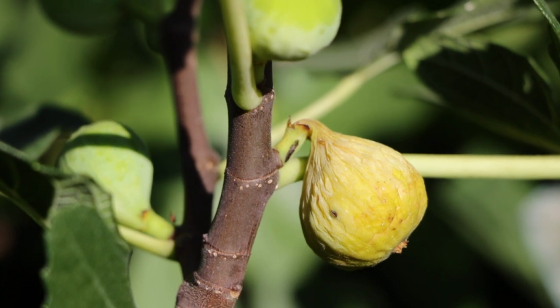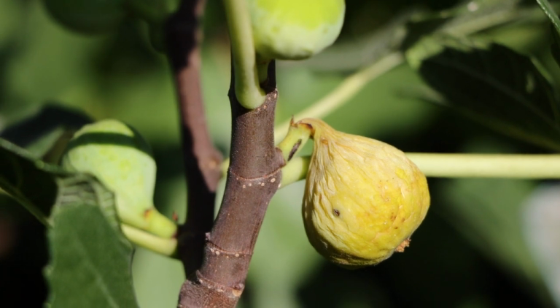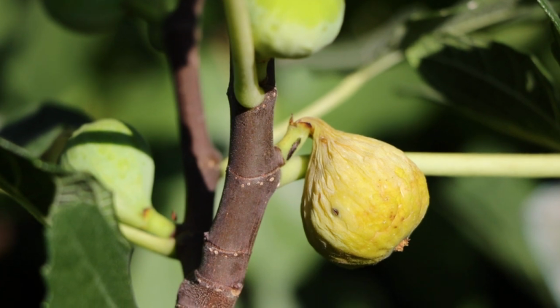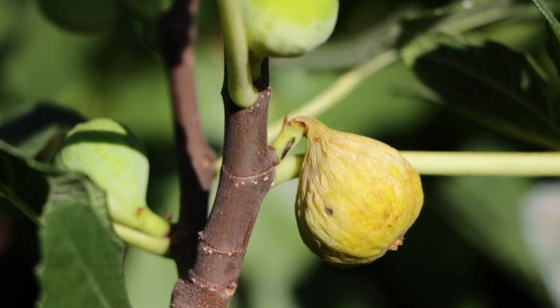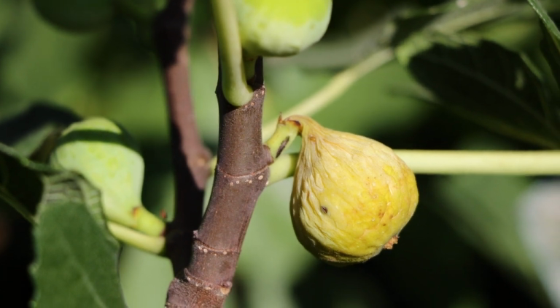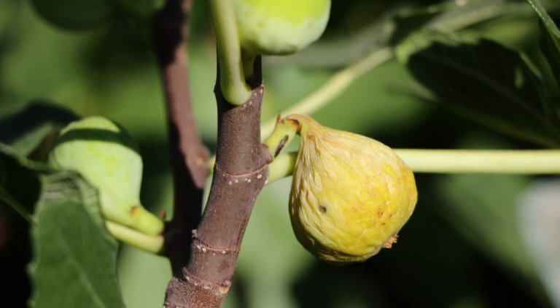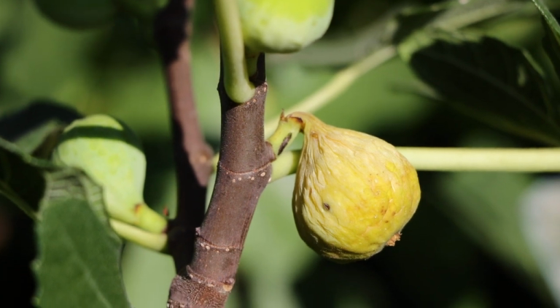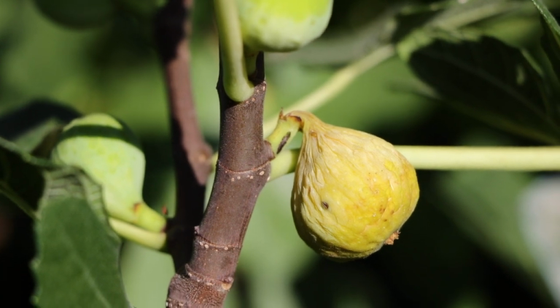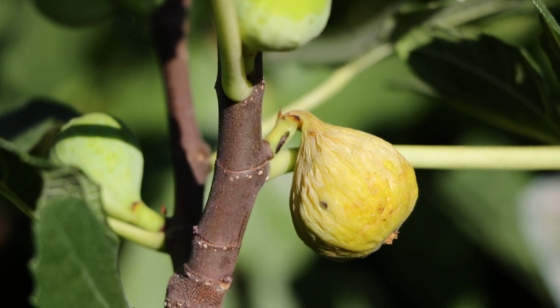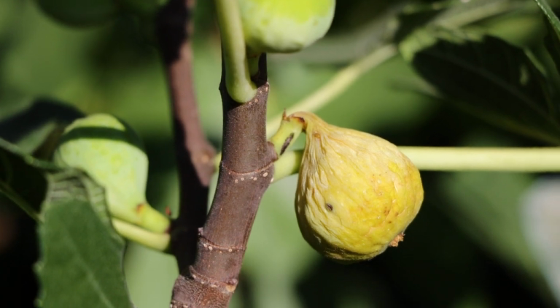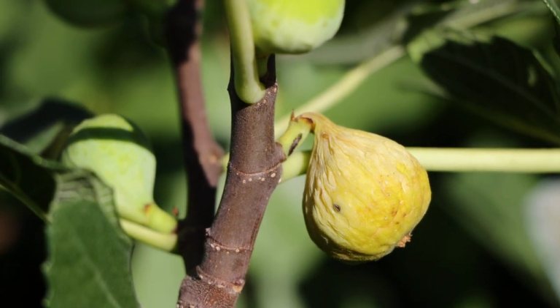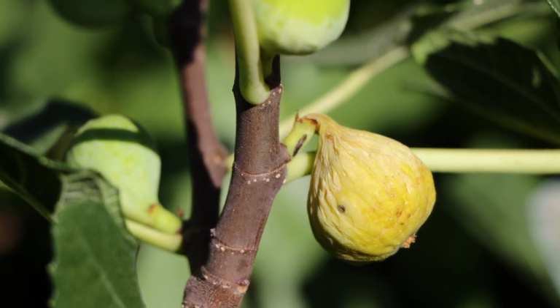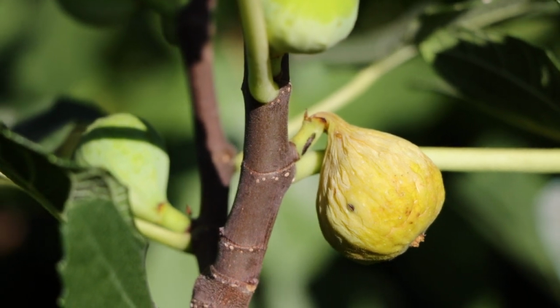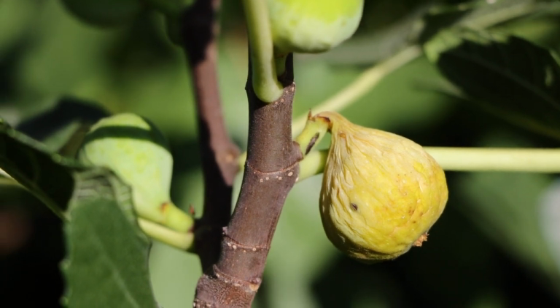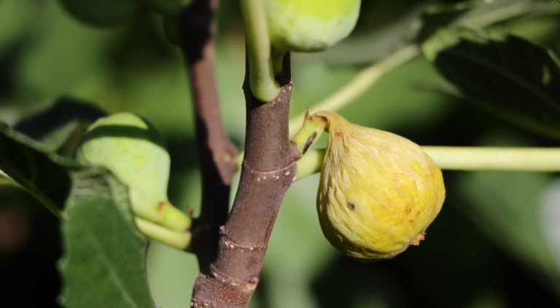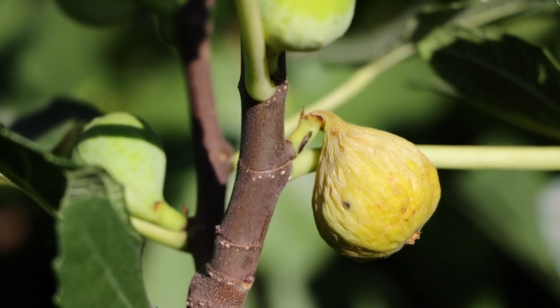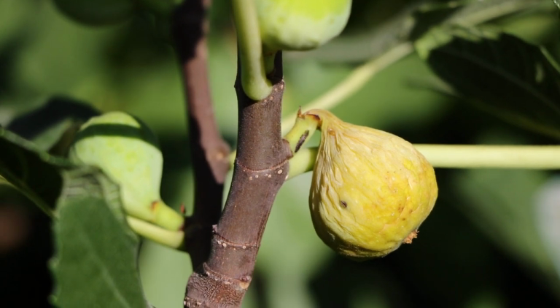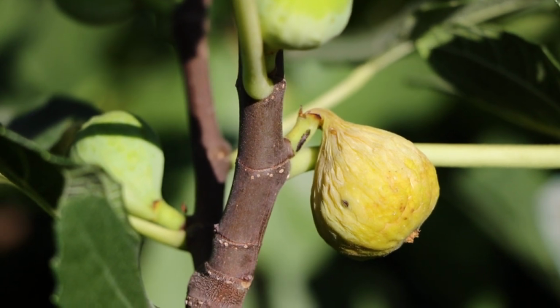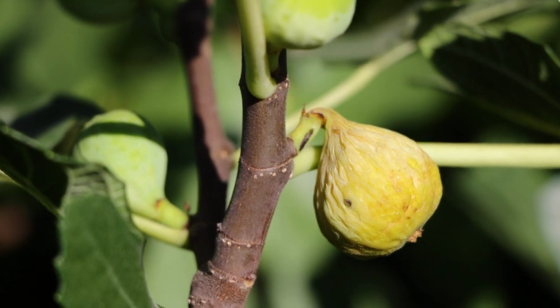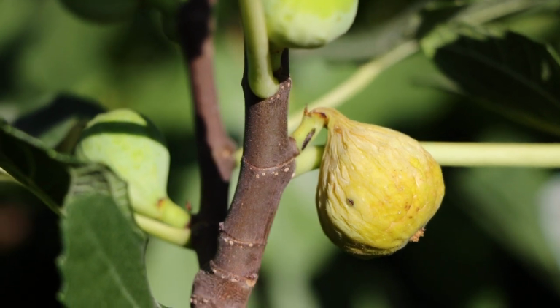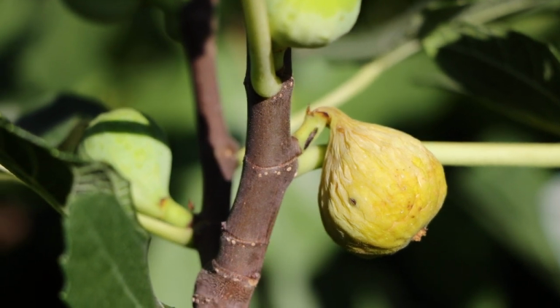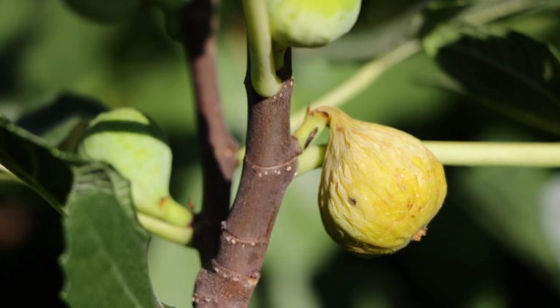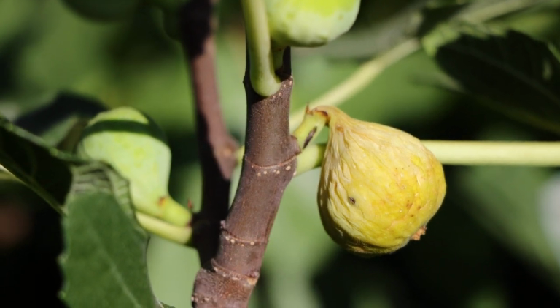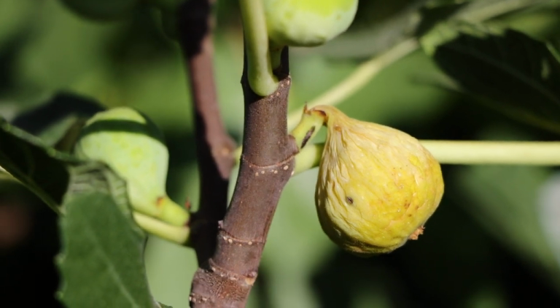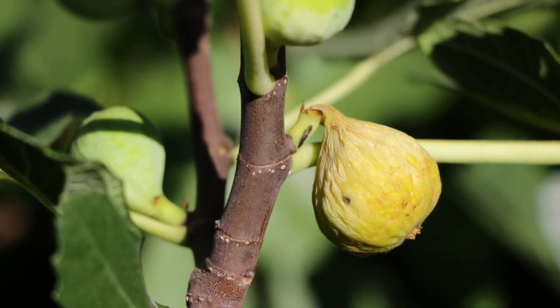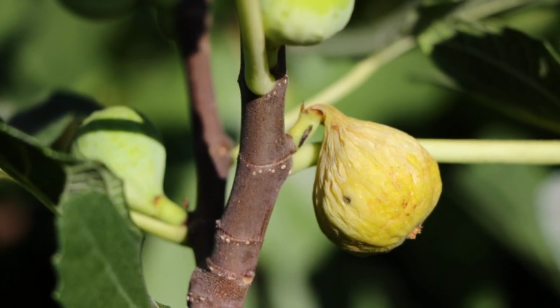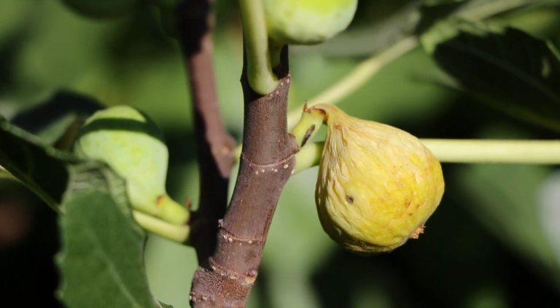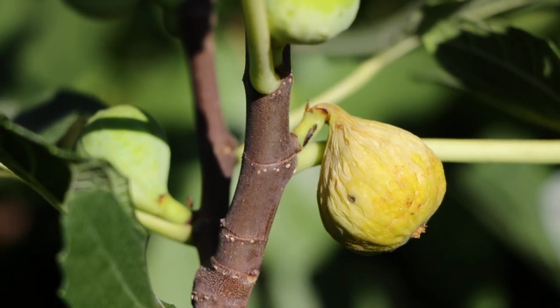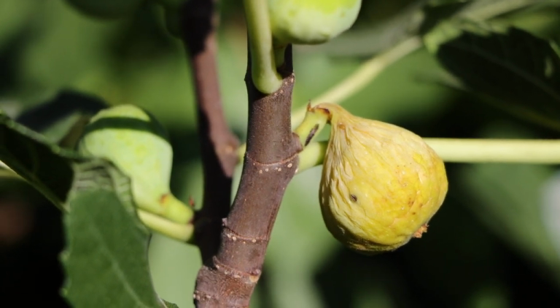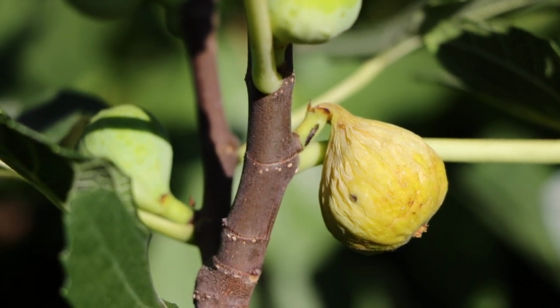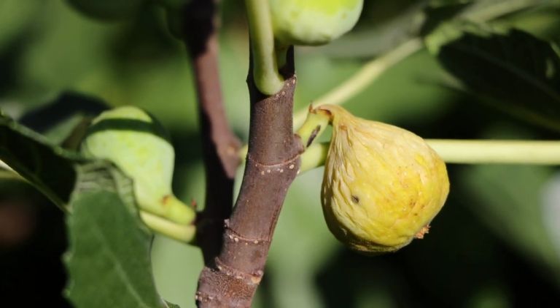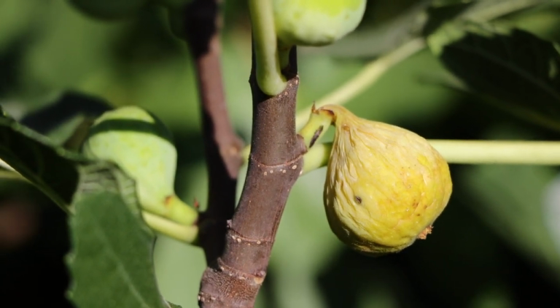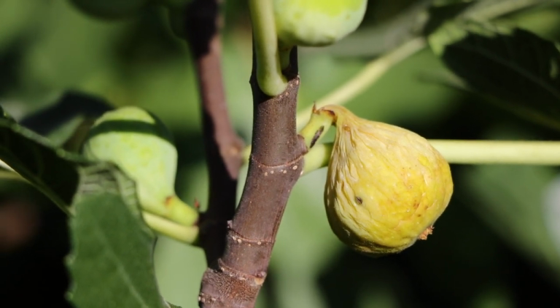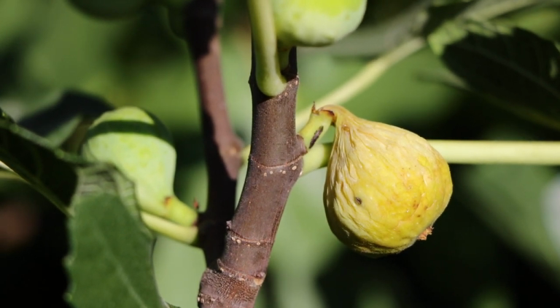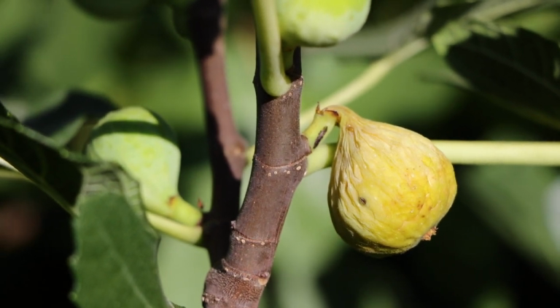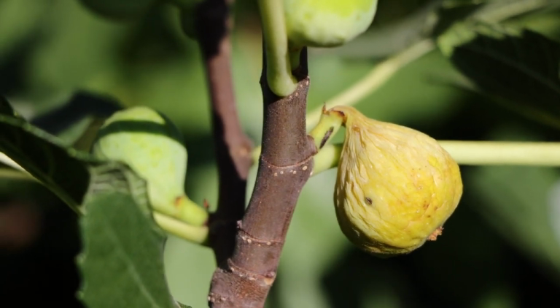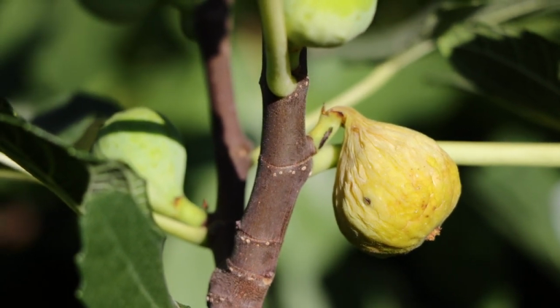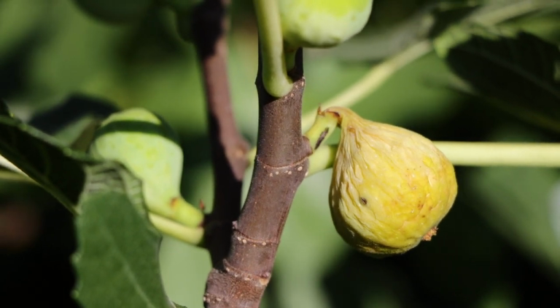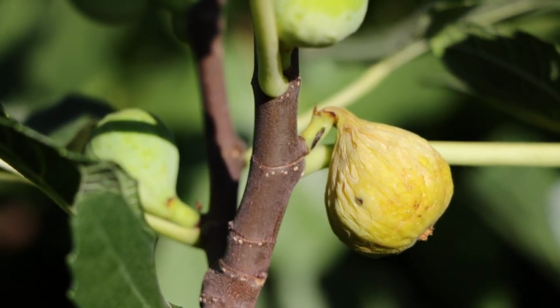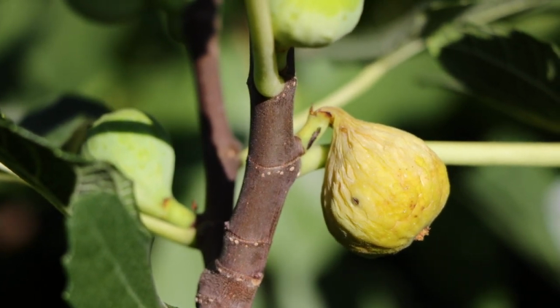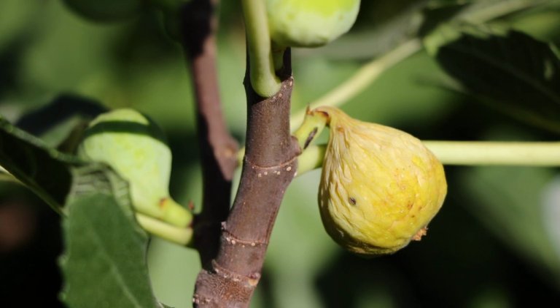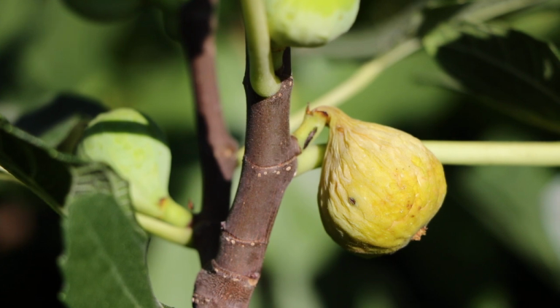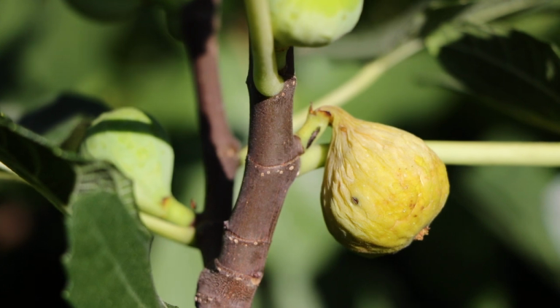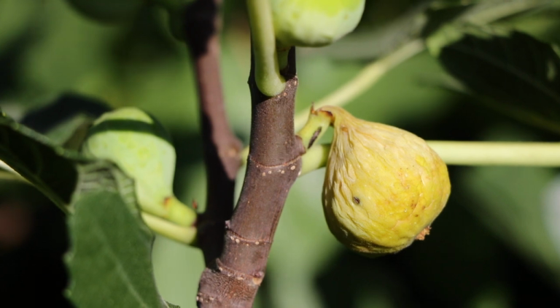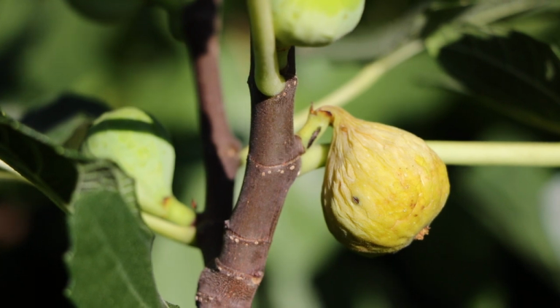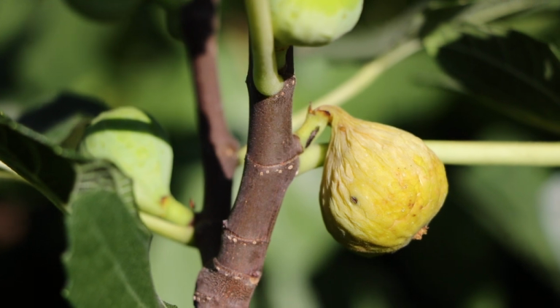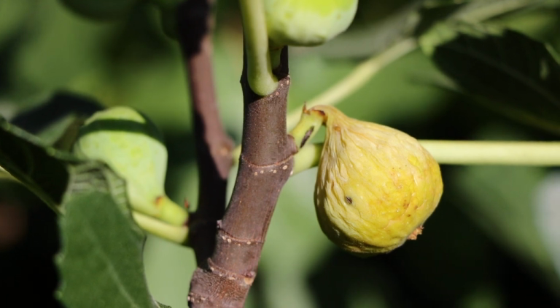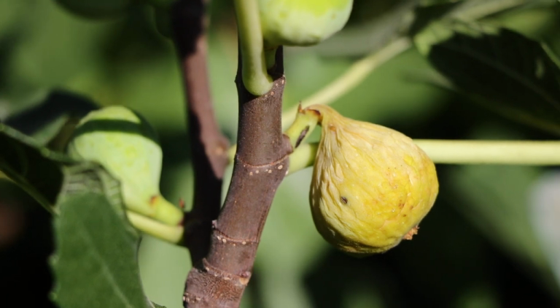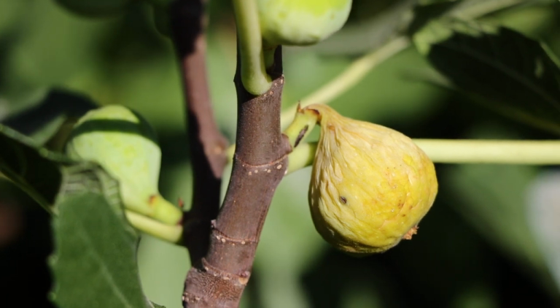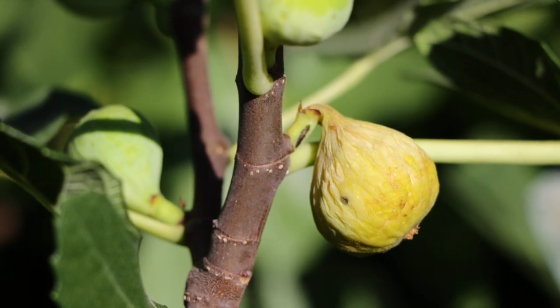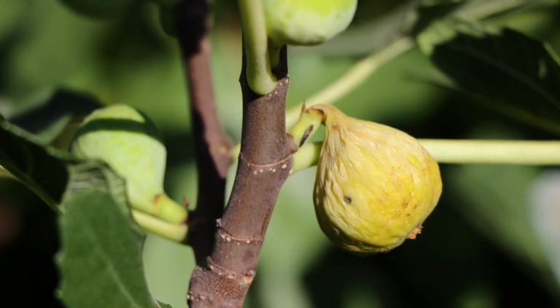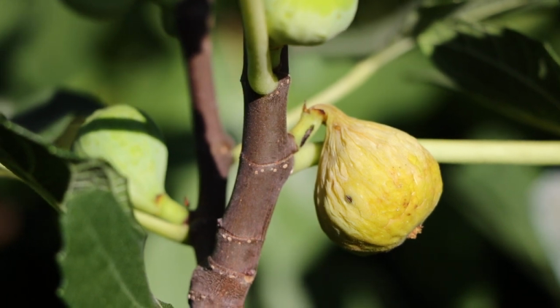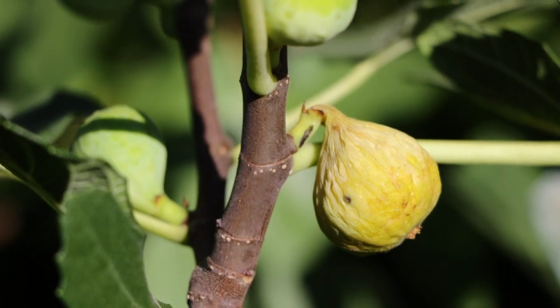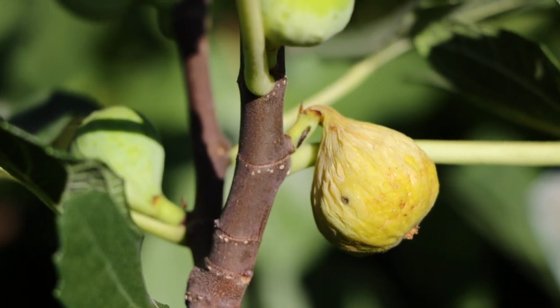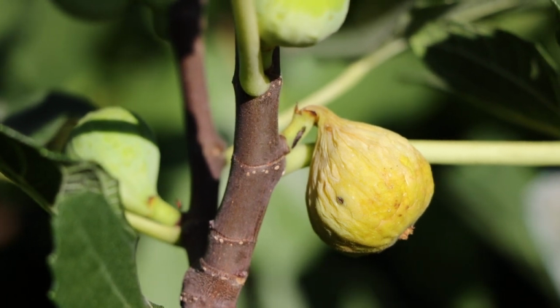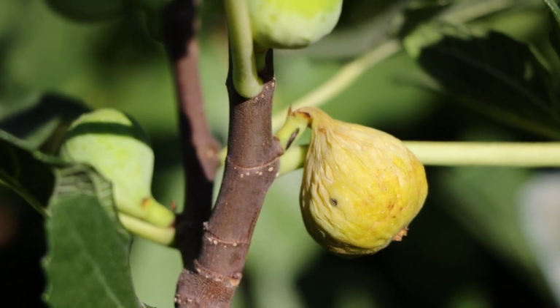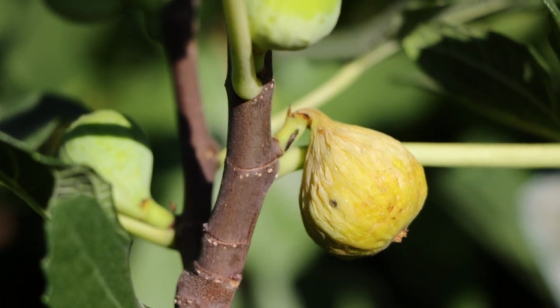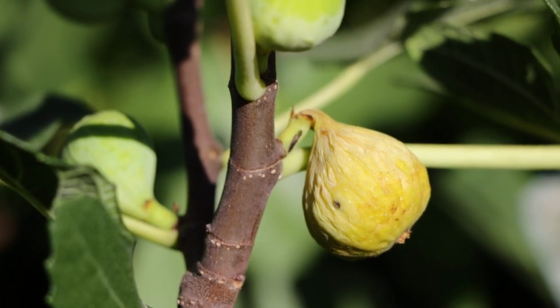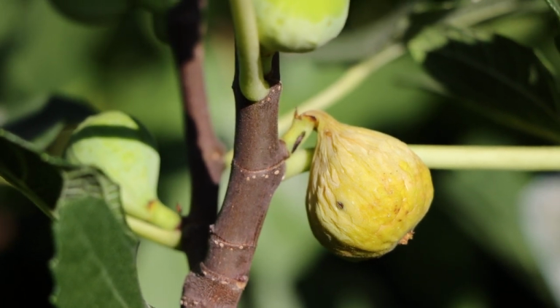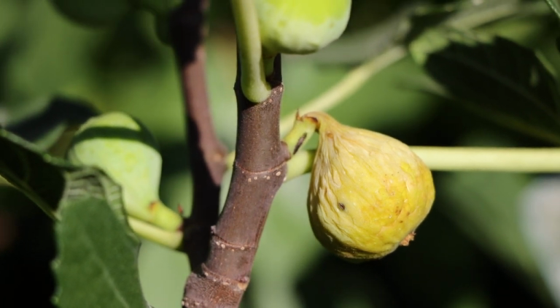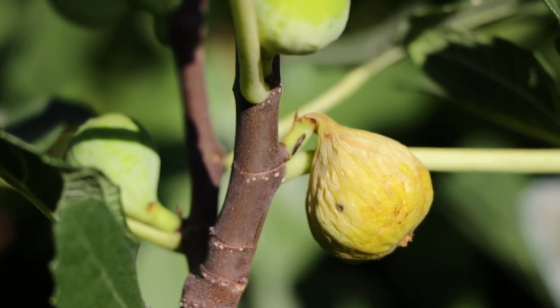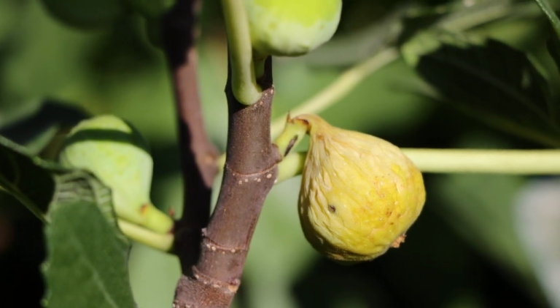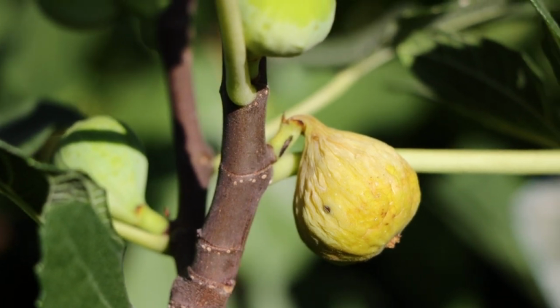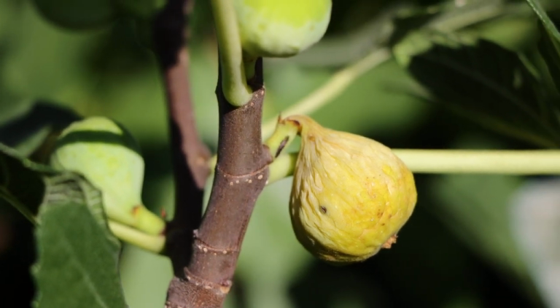All right, fig lovers. We have another real special variety to review today. This one's called Marseillaise.